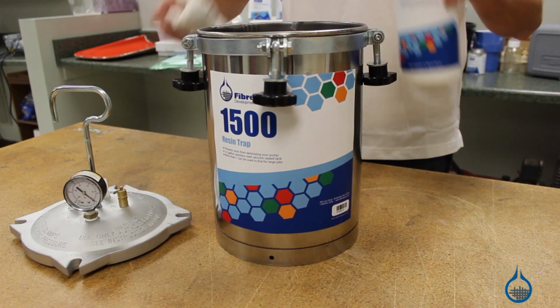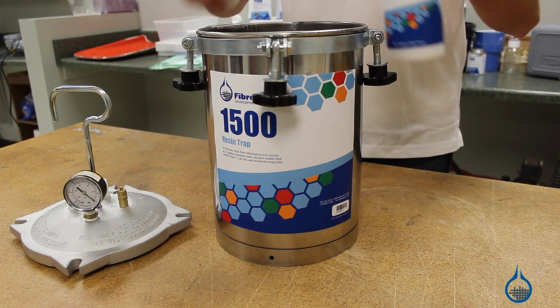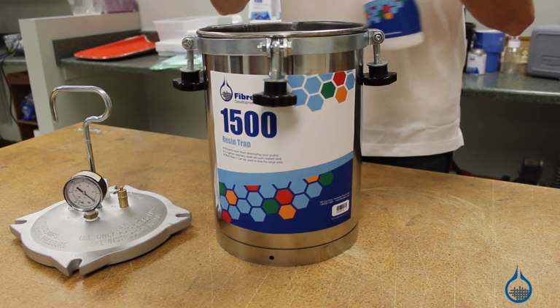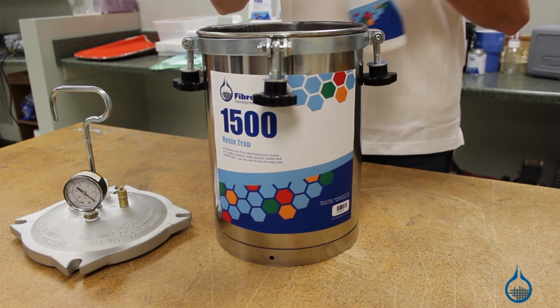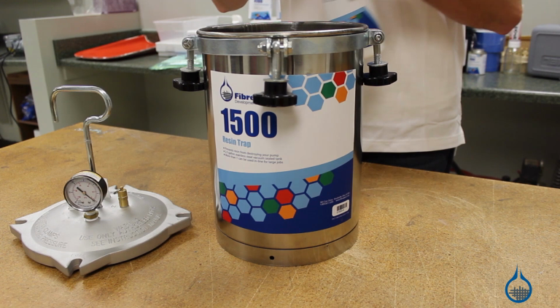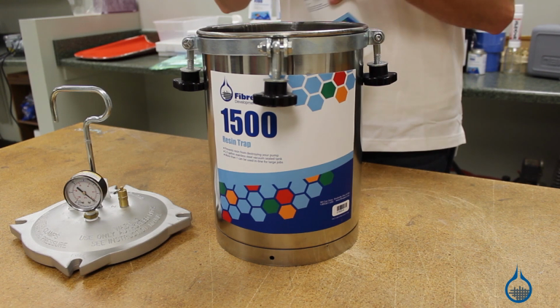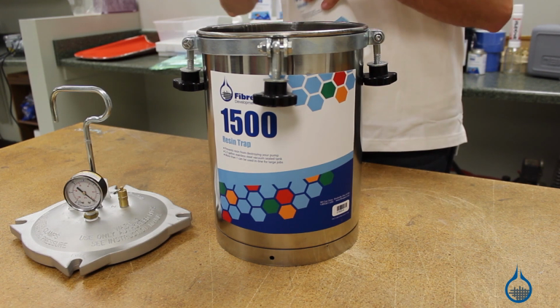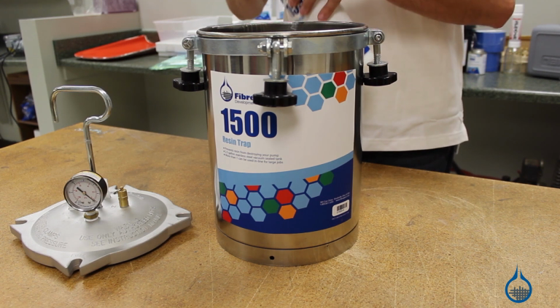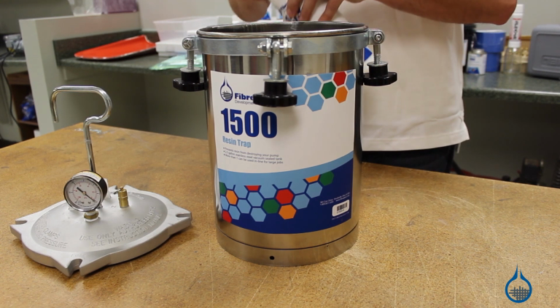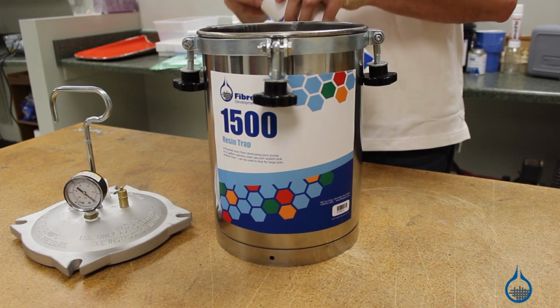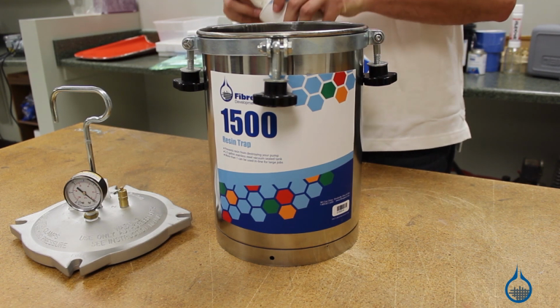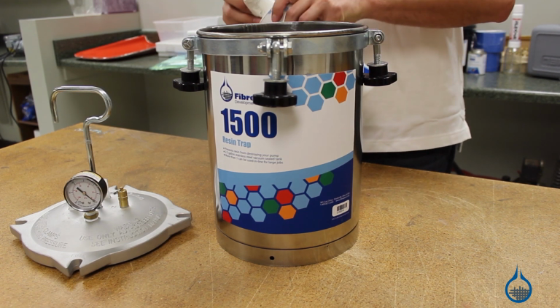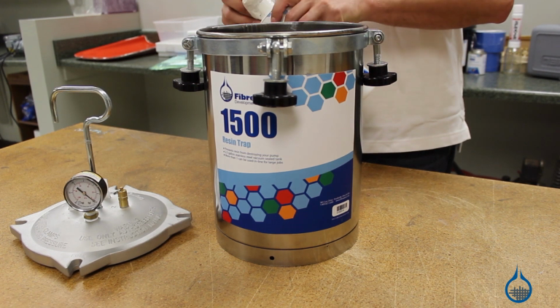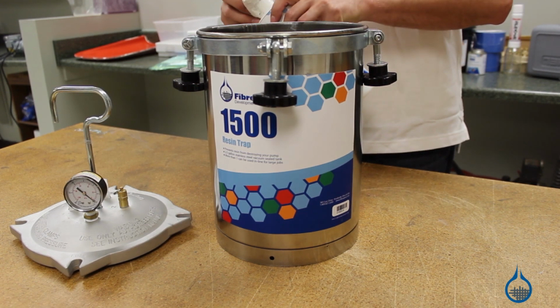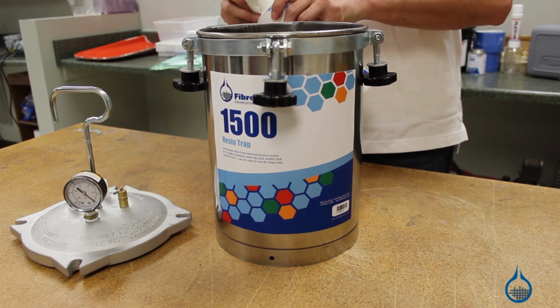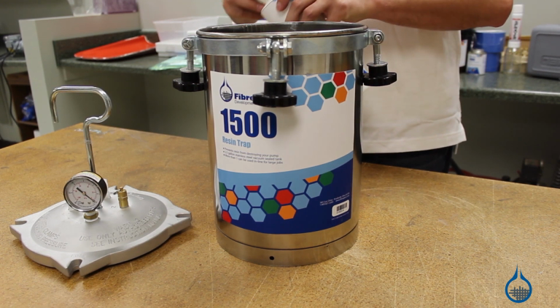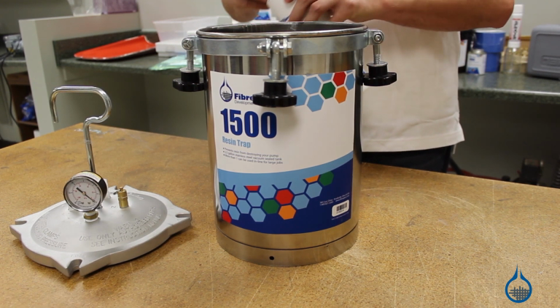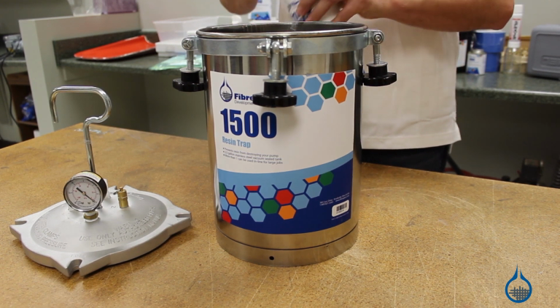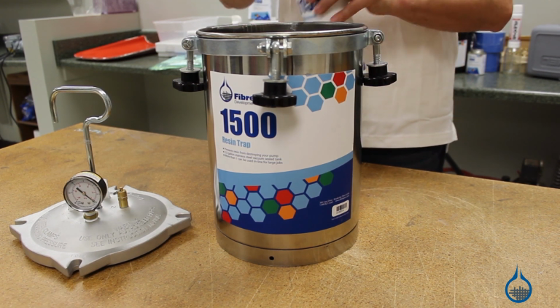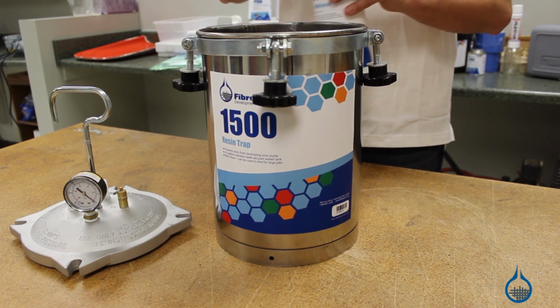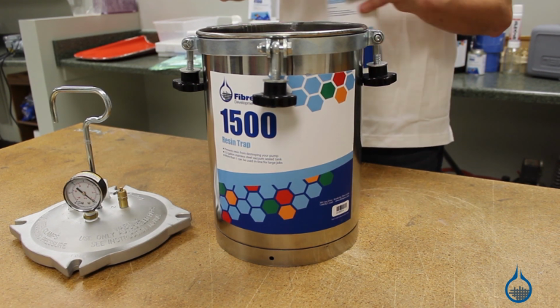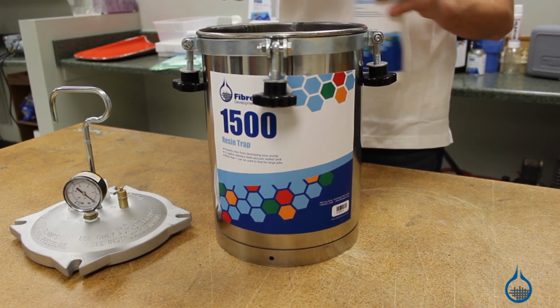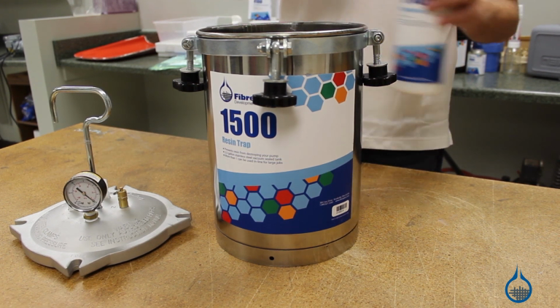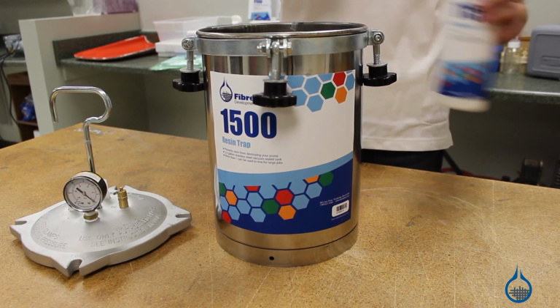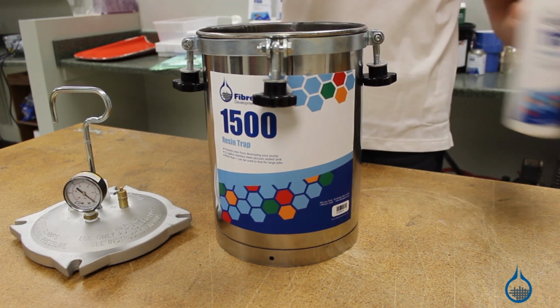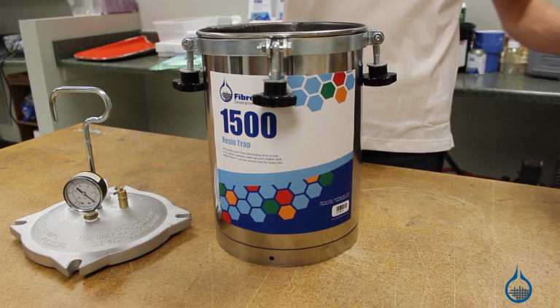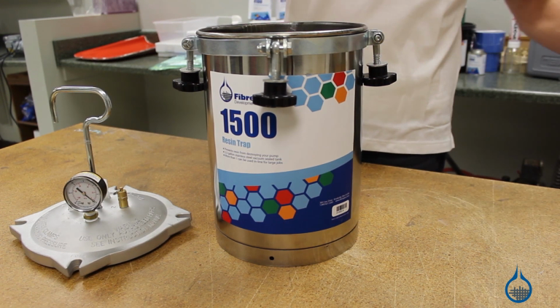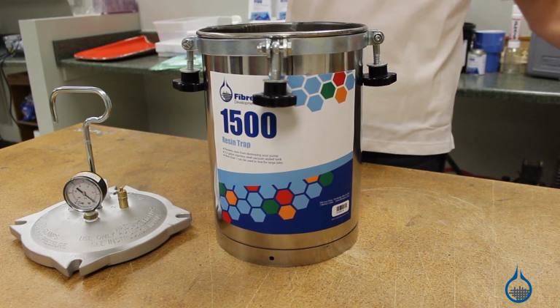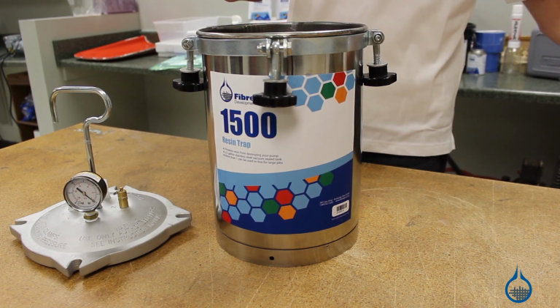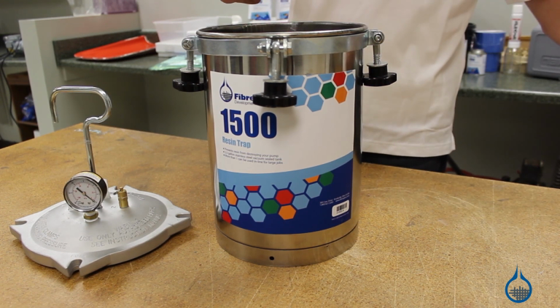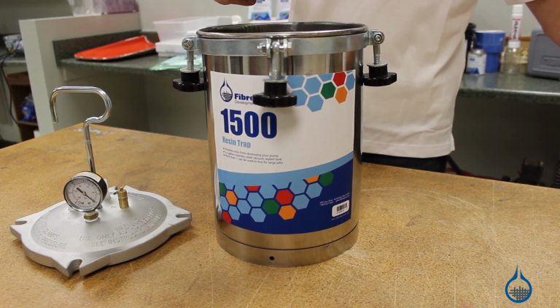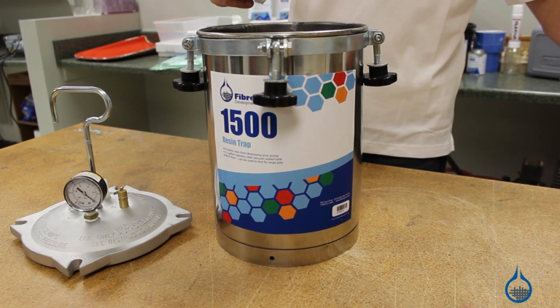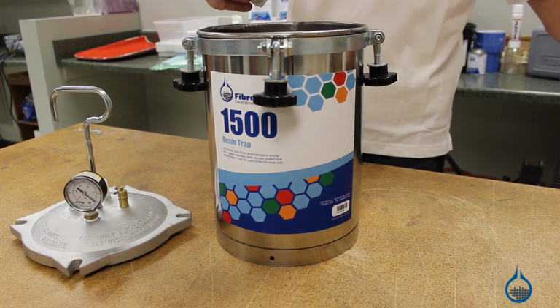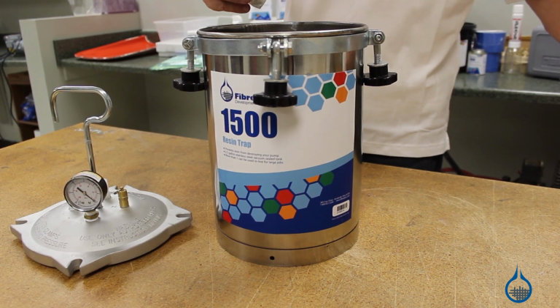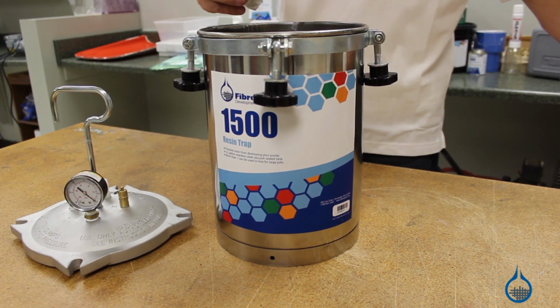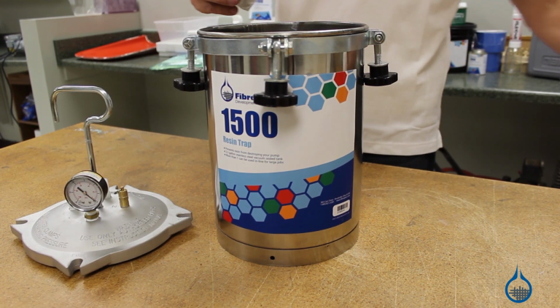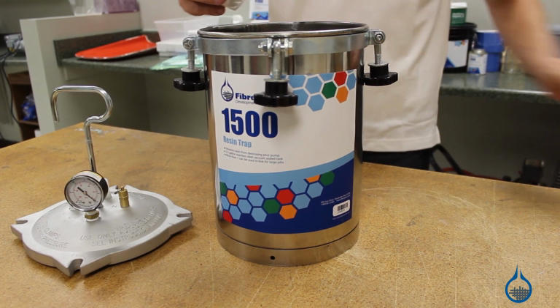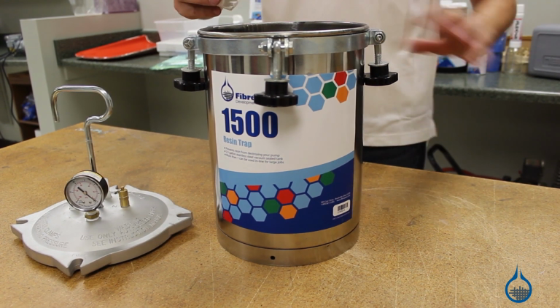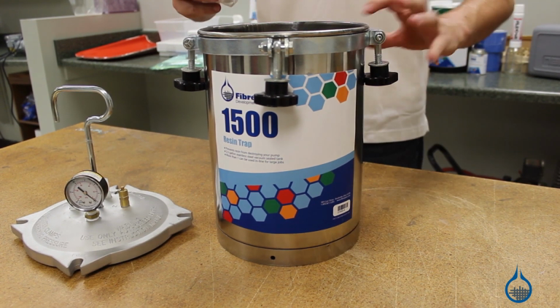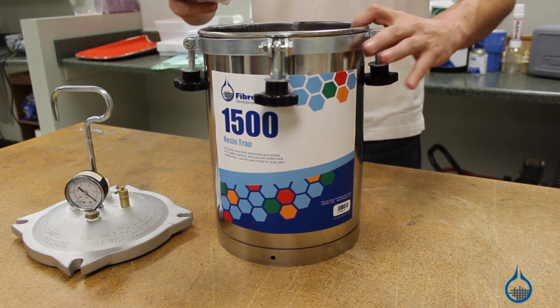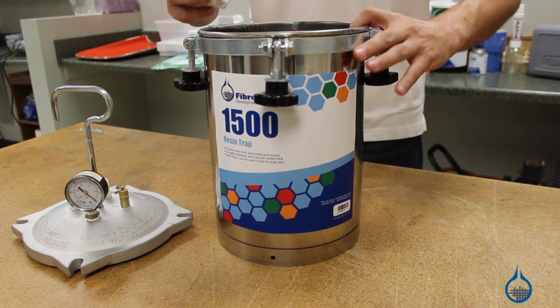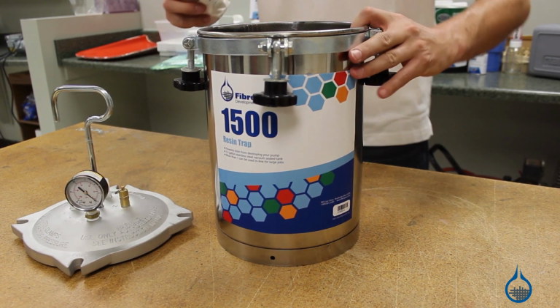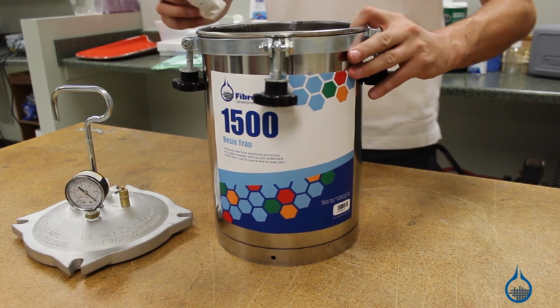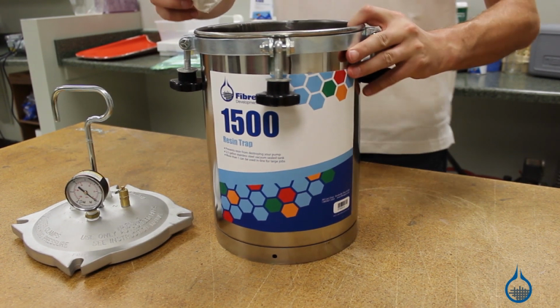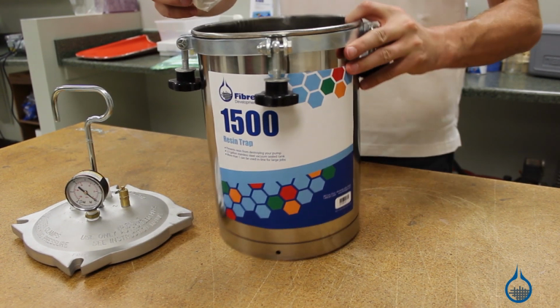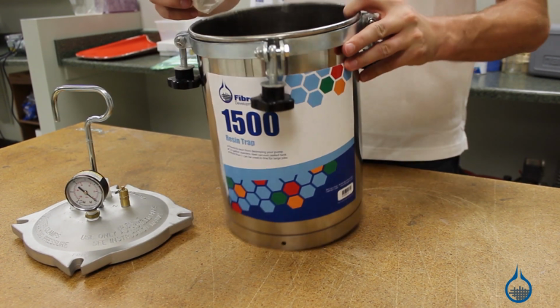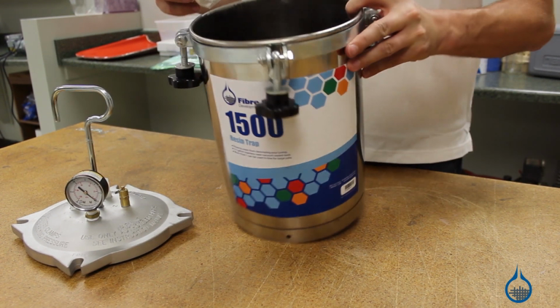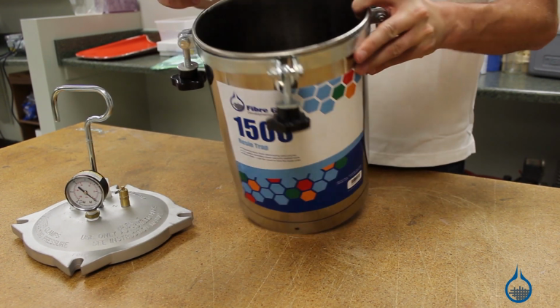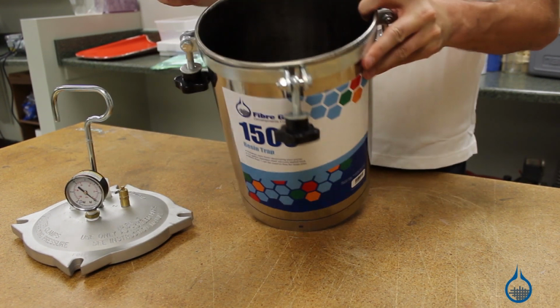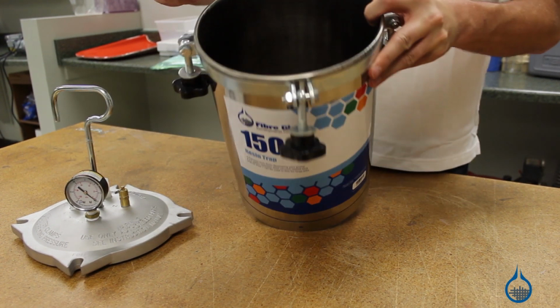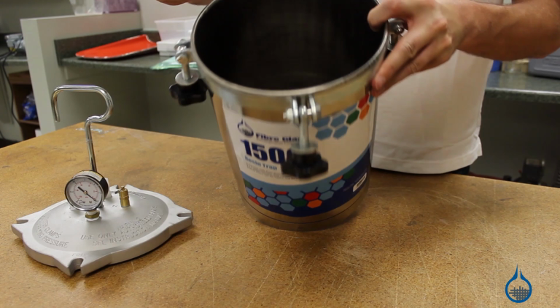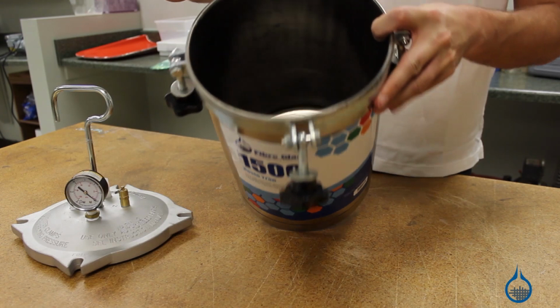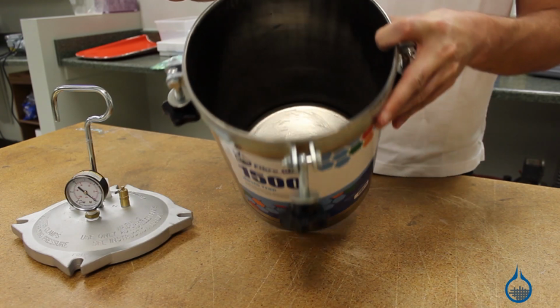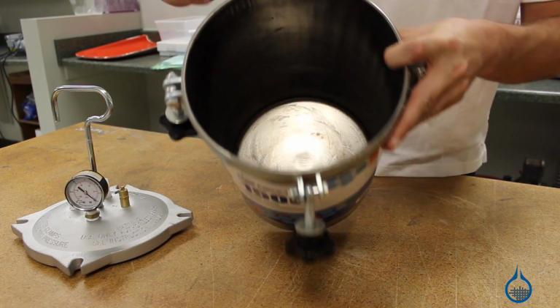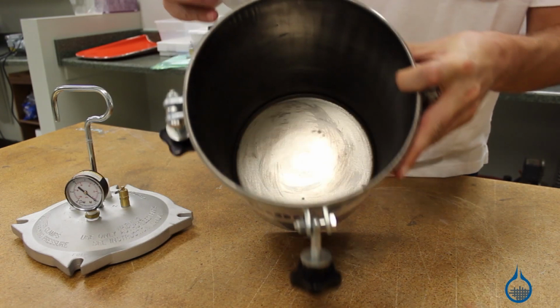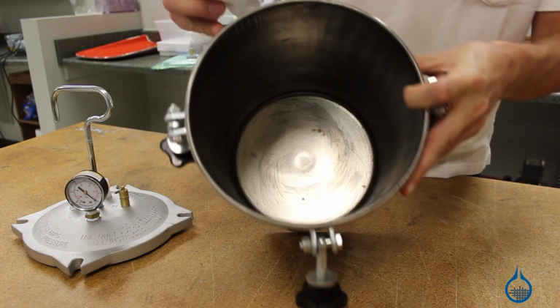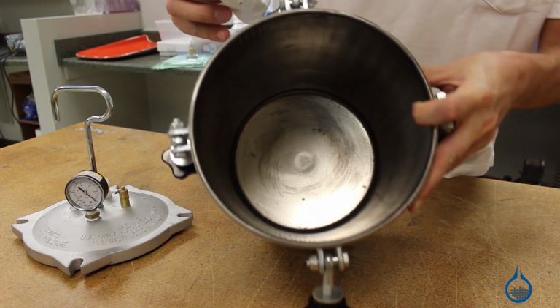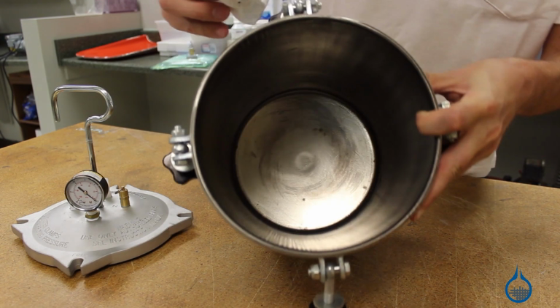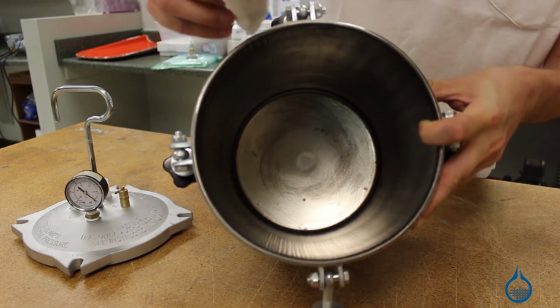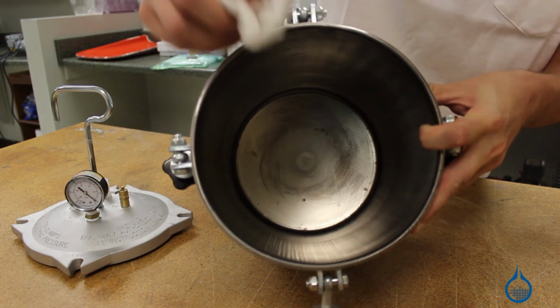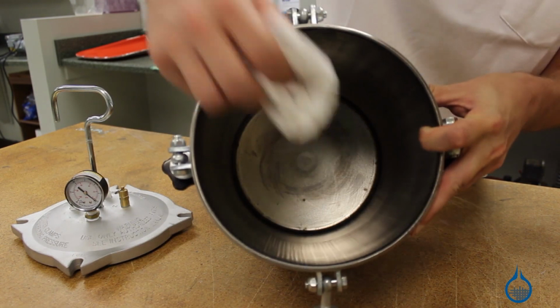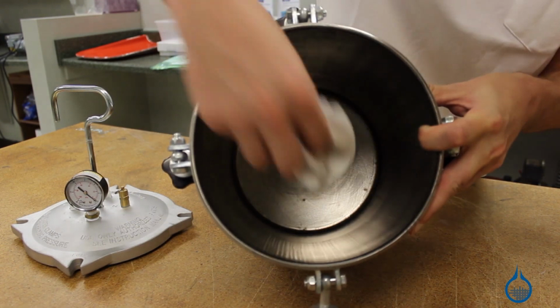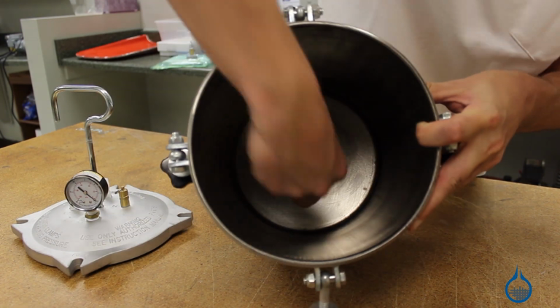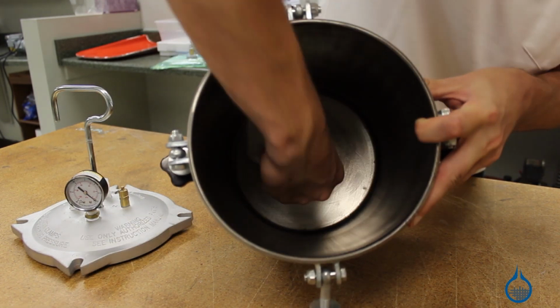Be sure to apply mold release liberally to the inside of the unit and let it dry. Otherwise, your catalyzed resin will become a permanent part of your tank.